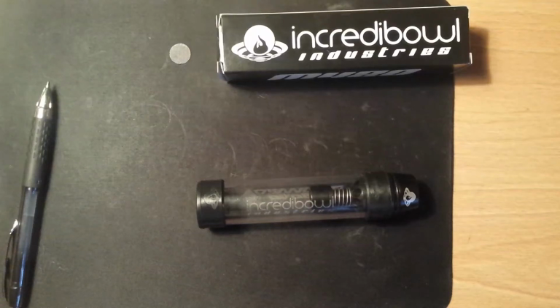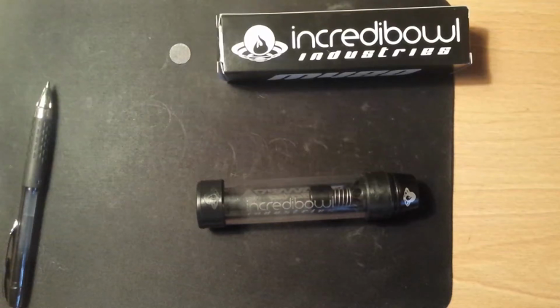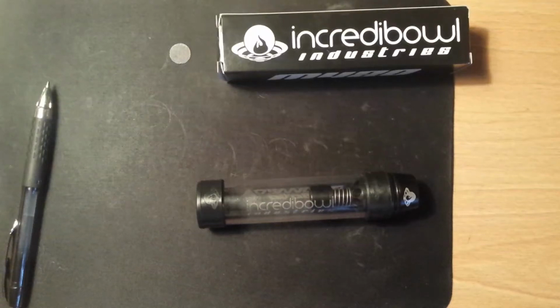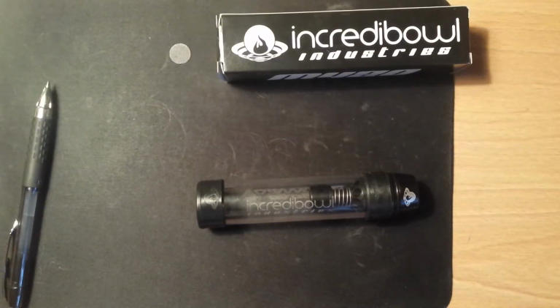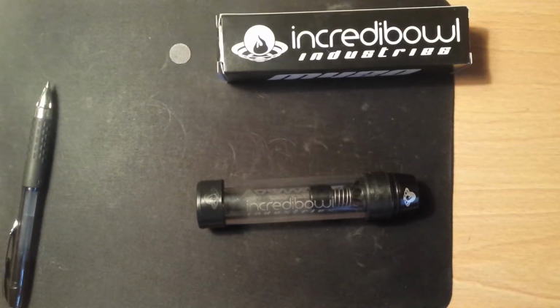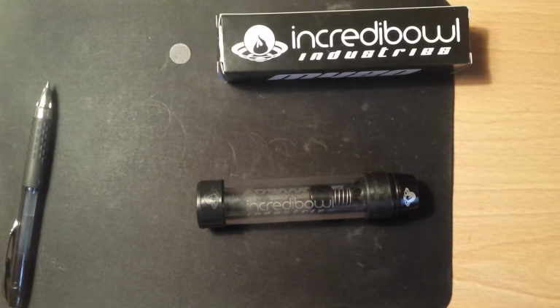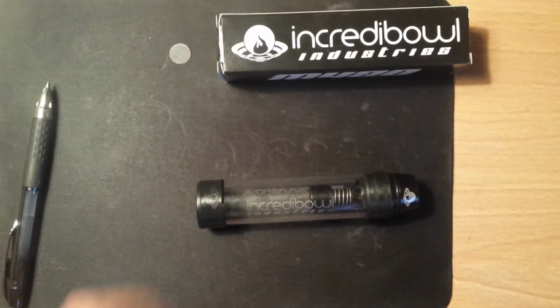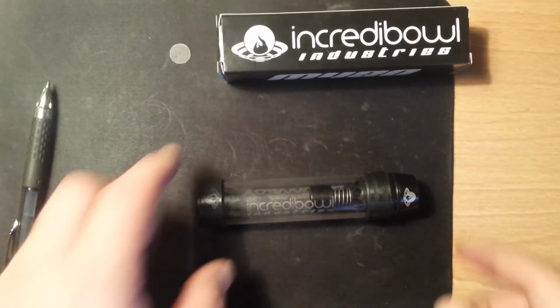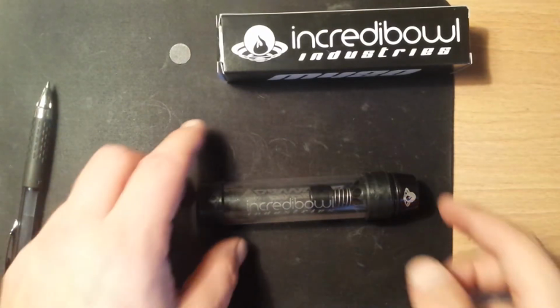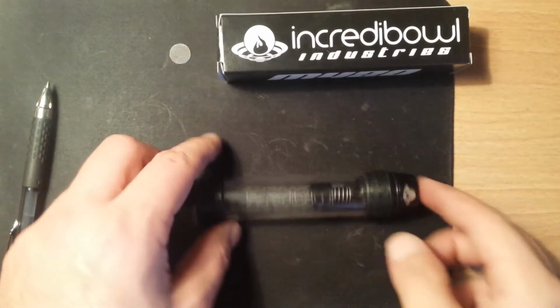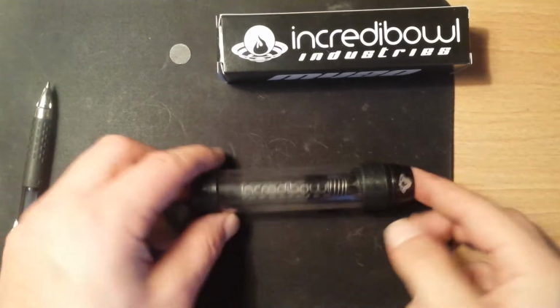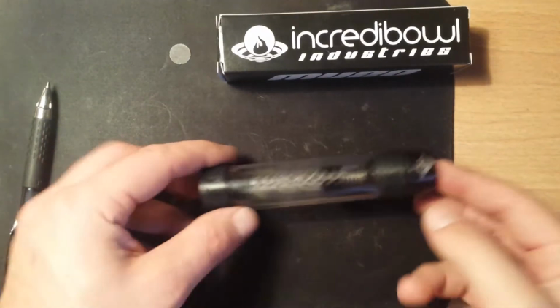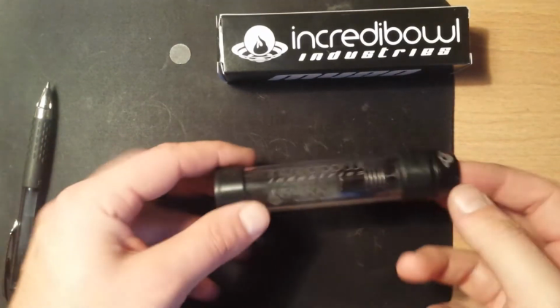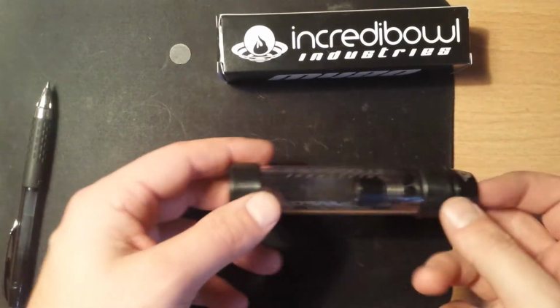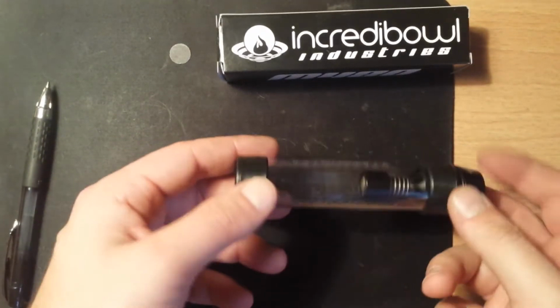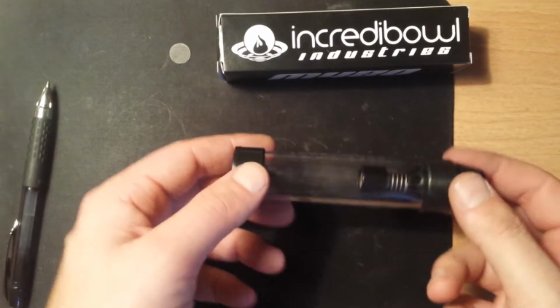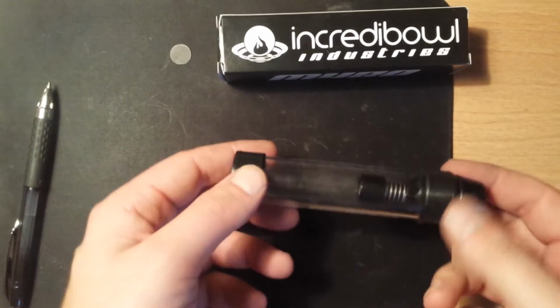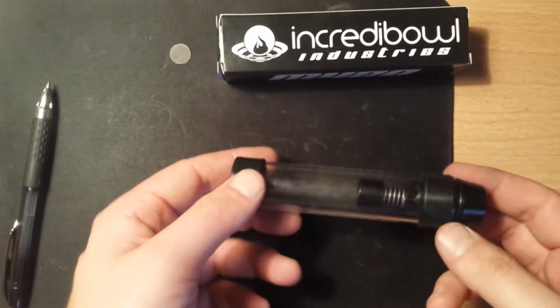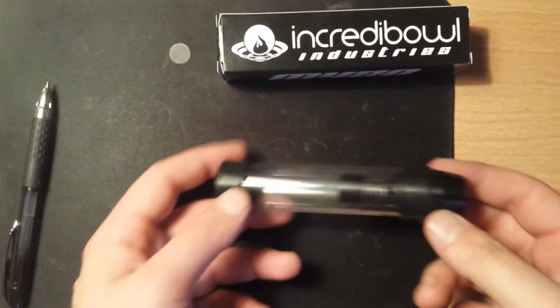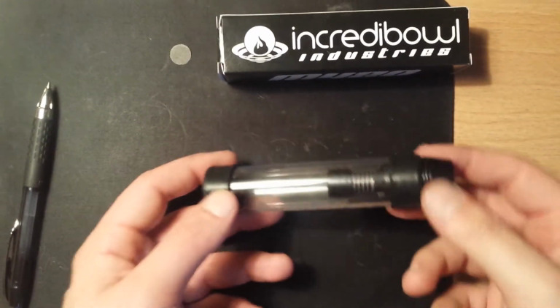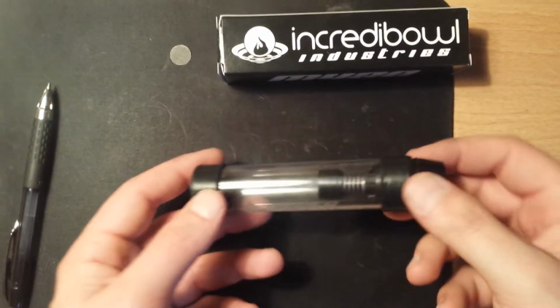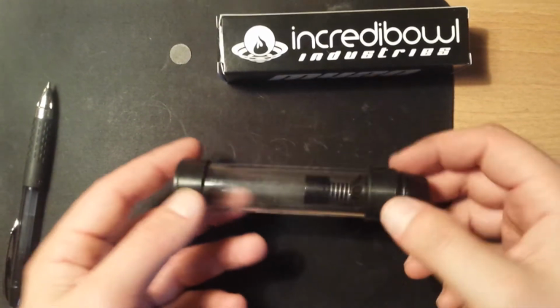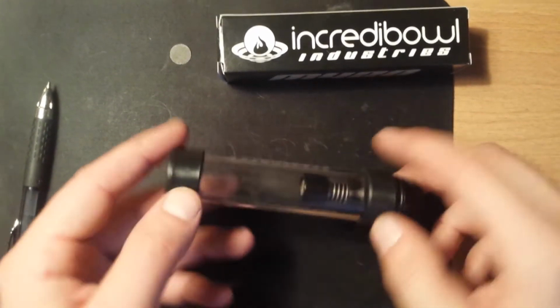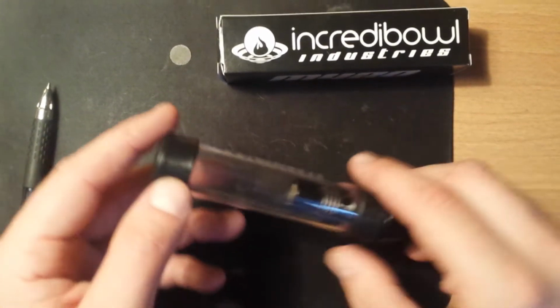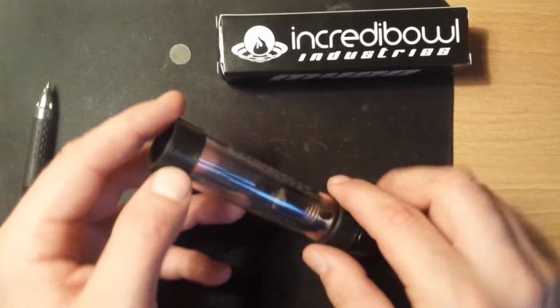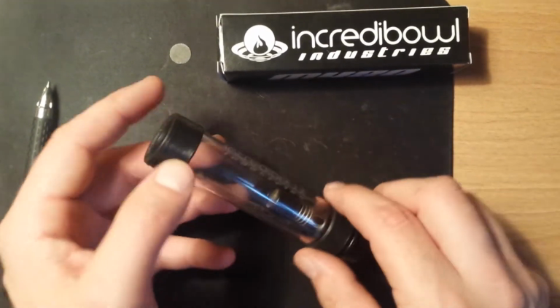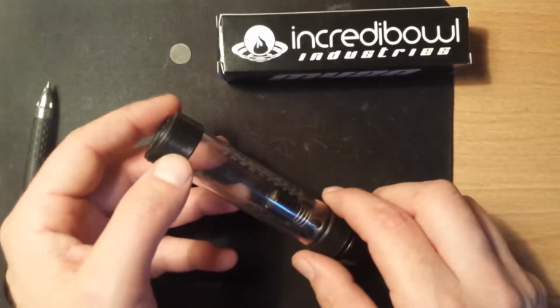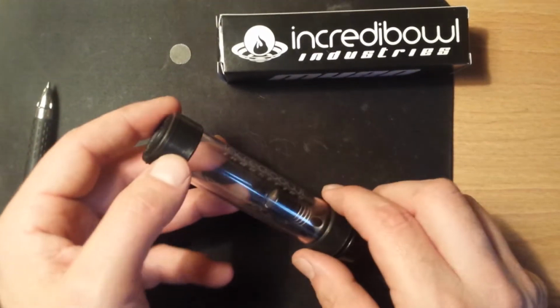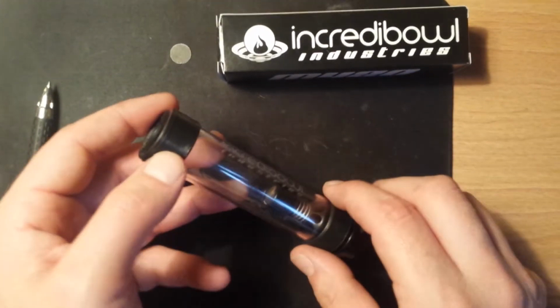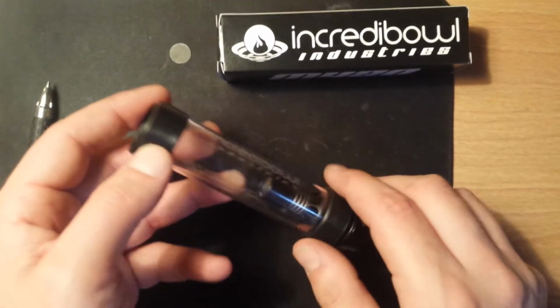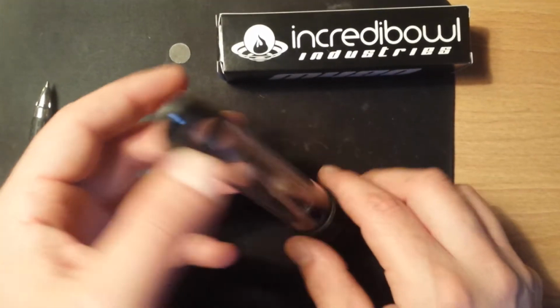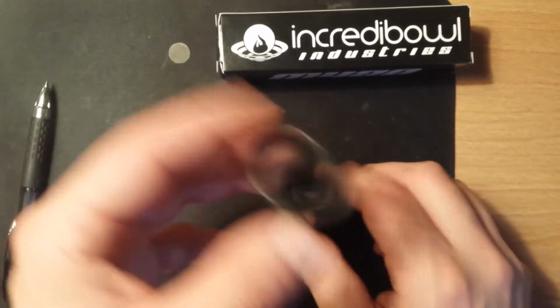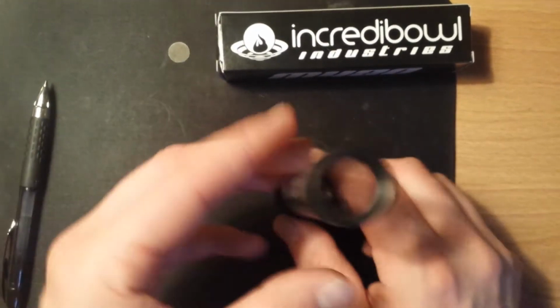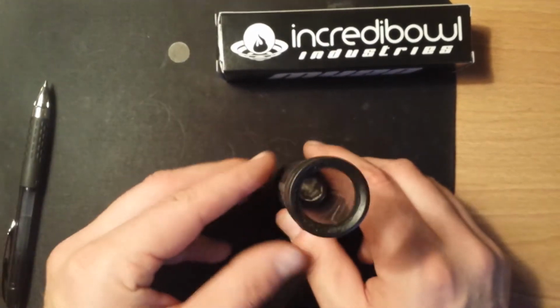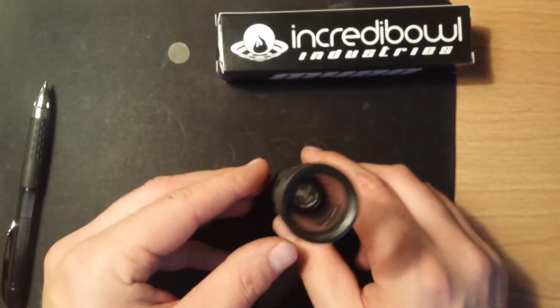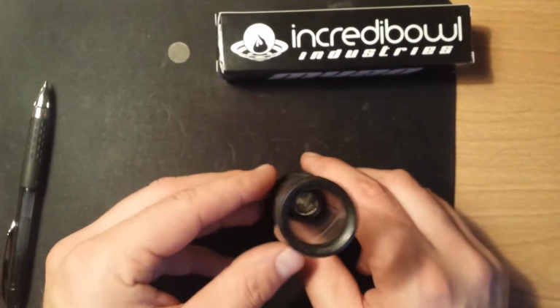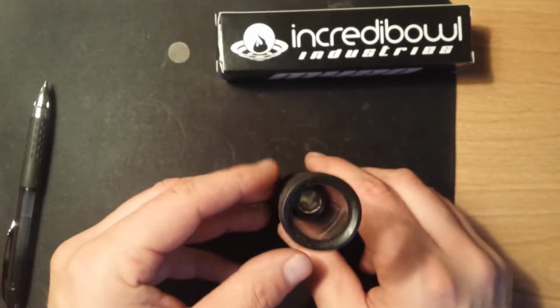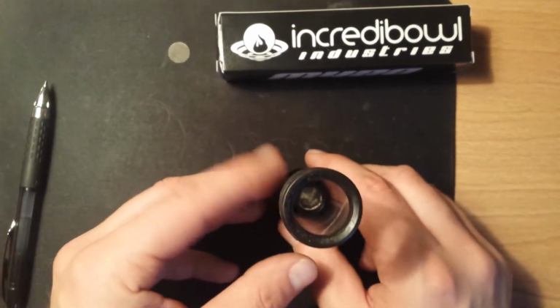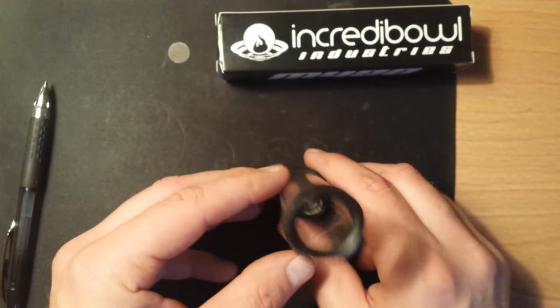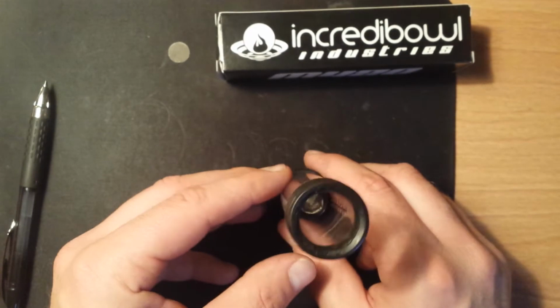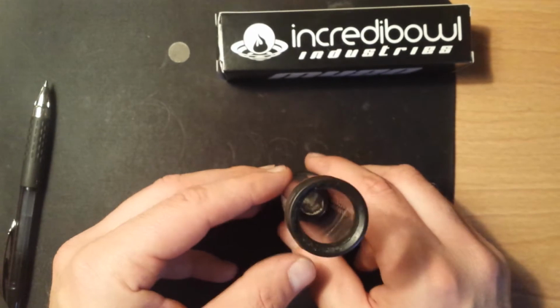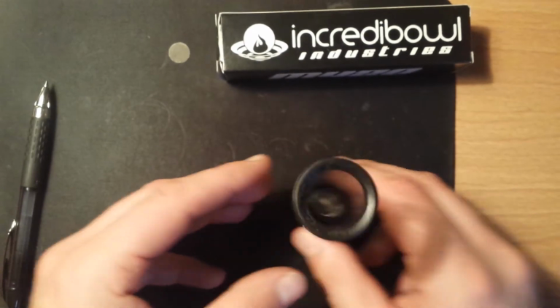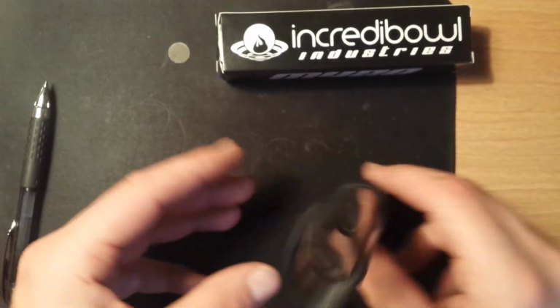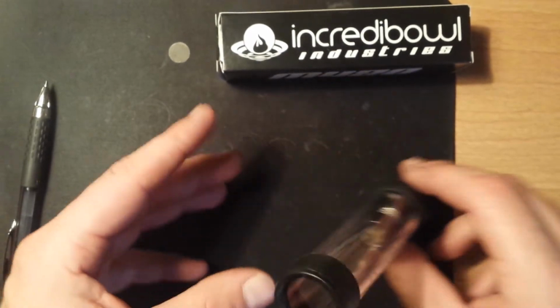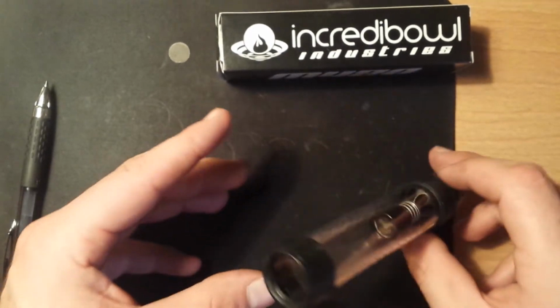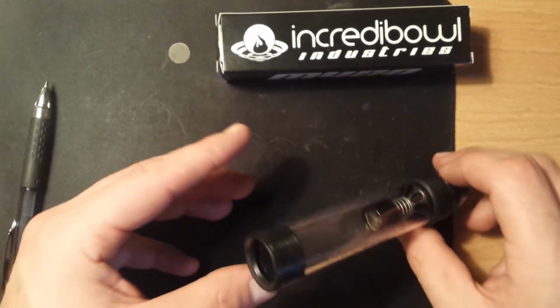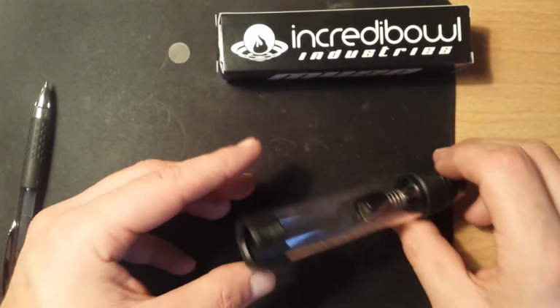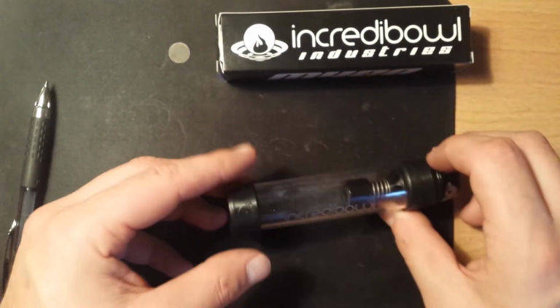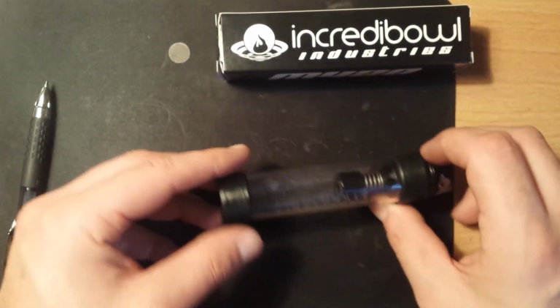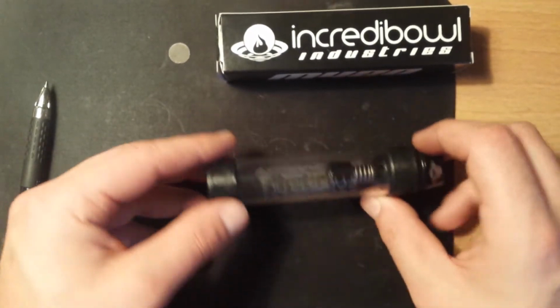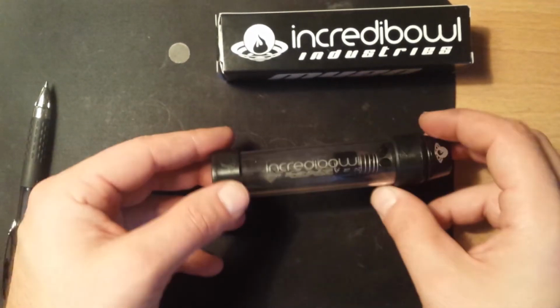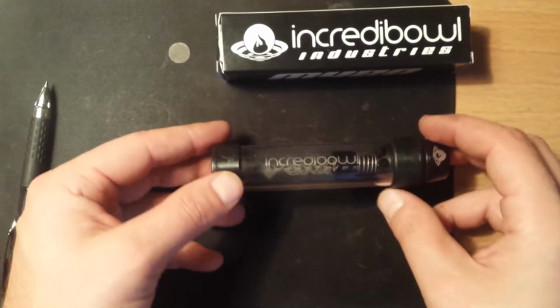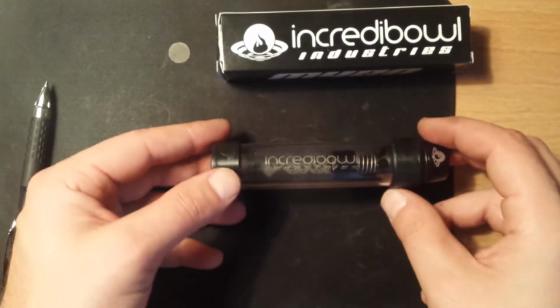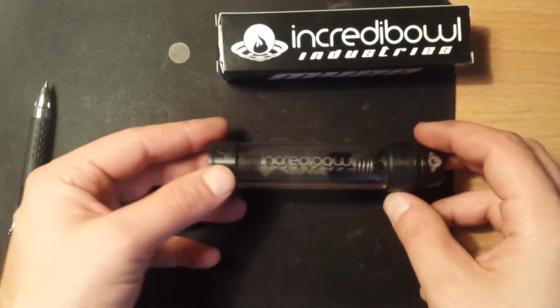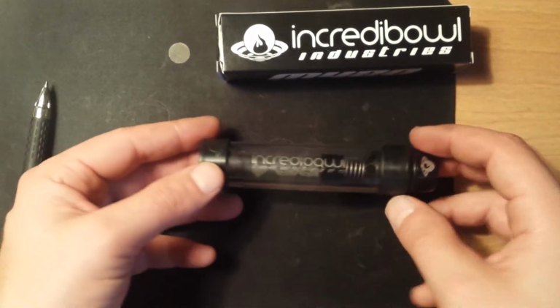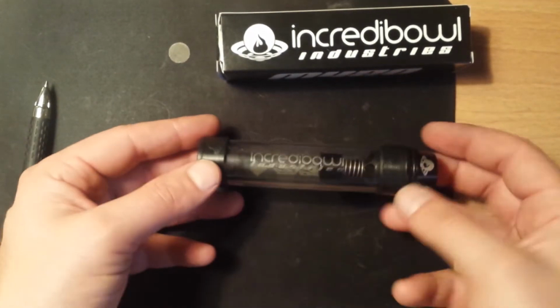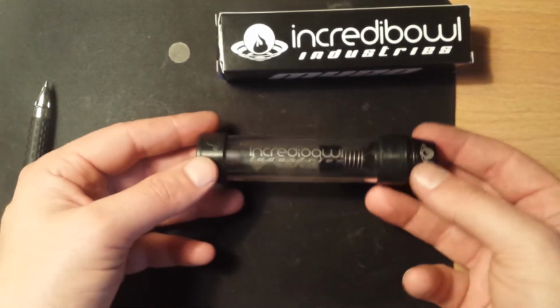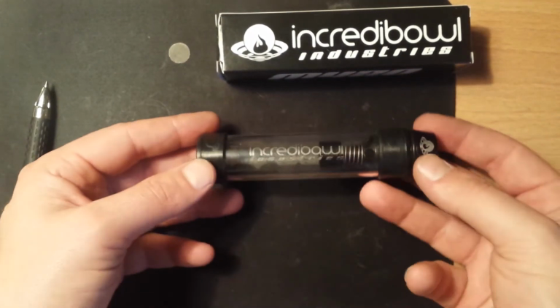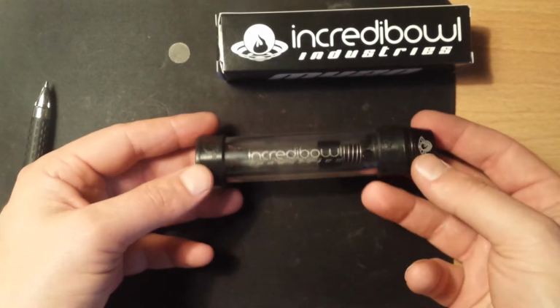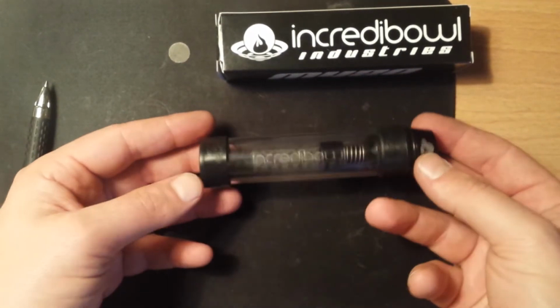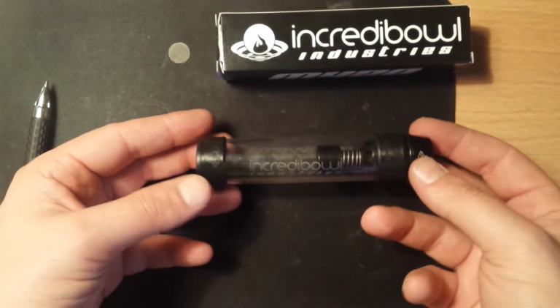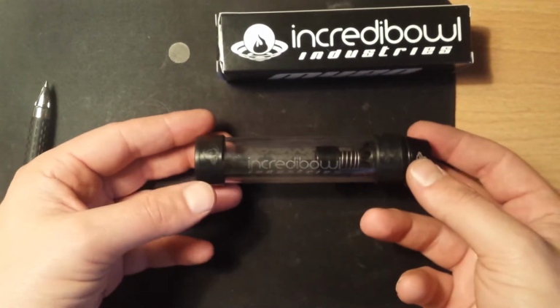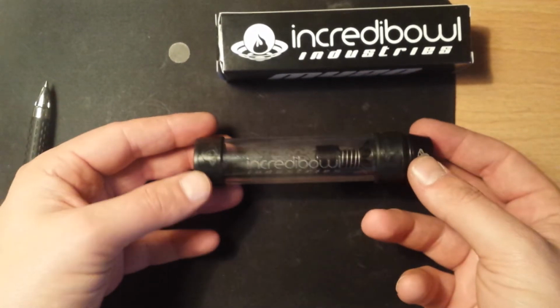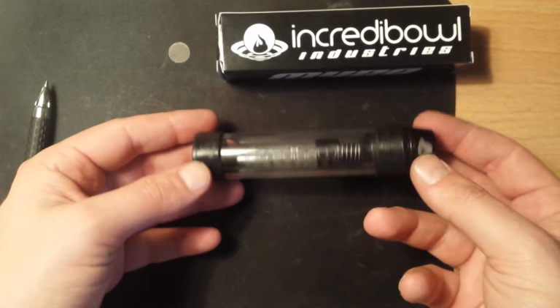Hey, what's going on? R2 here, coming with a quick tutorial vid on how to change the screen in your Incredibowl M420 Mini.